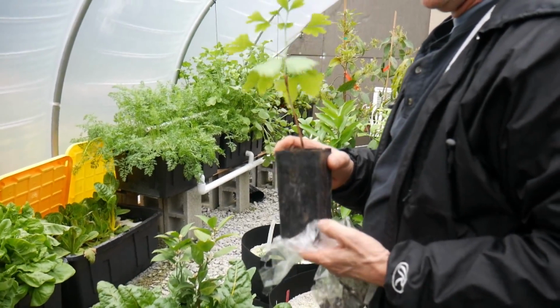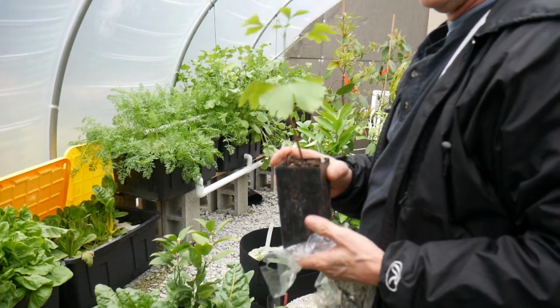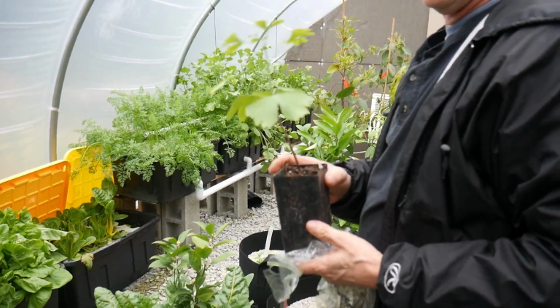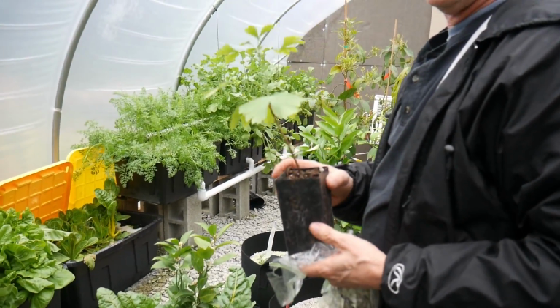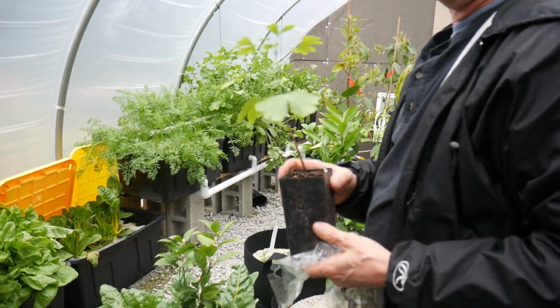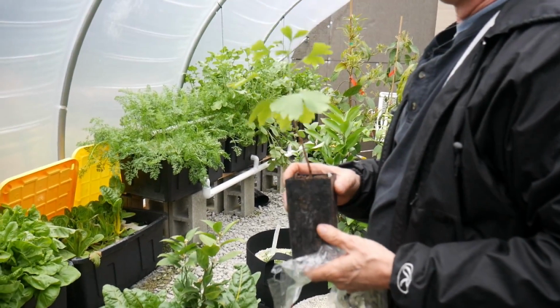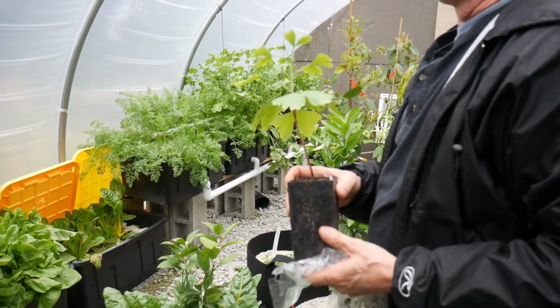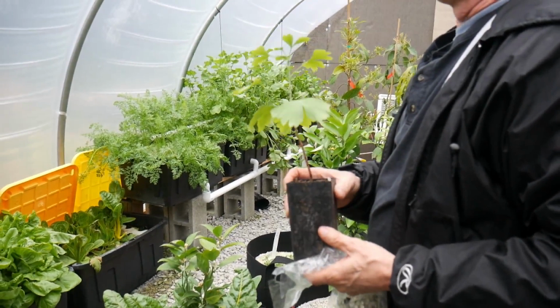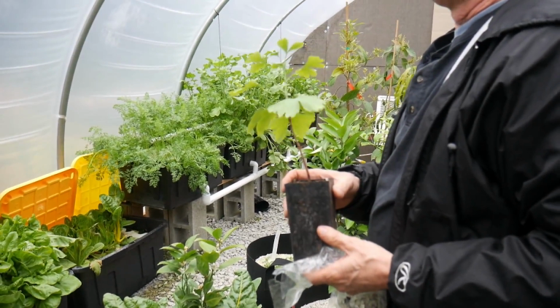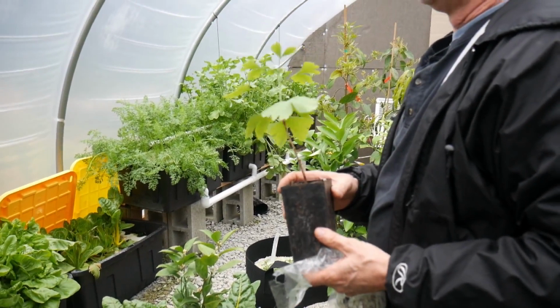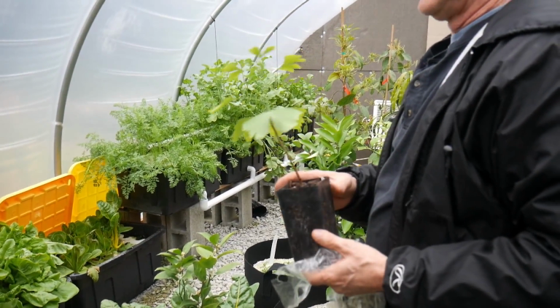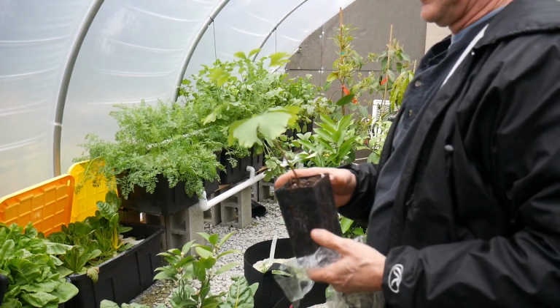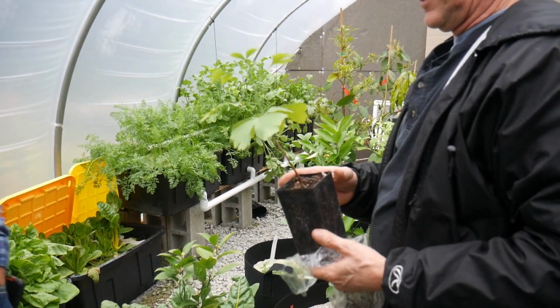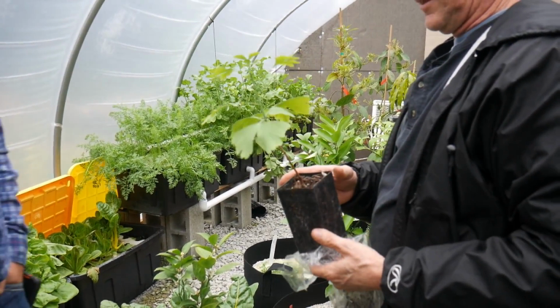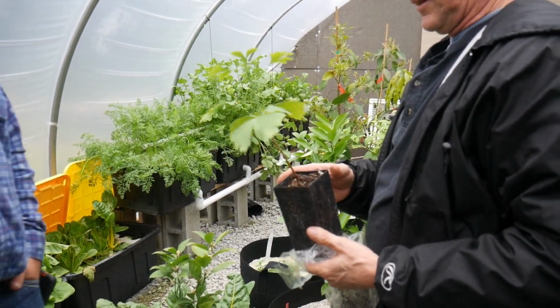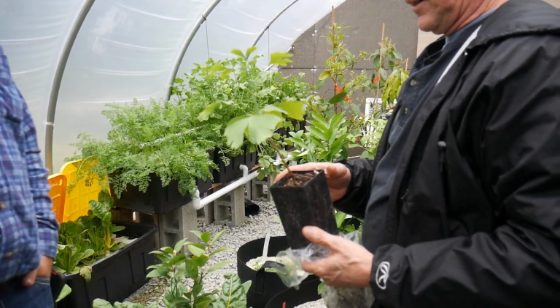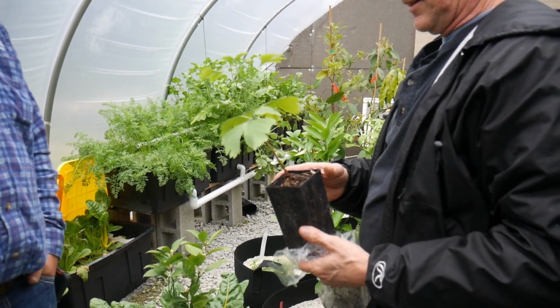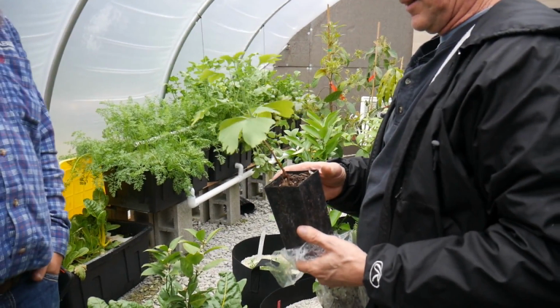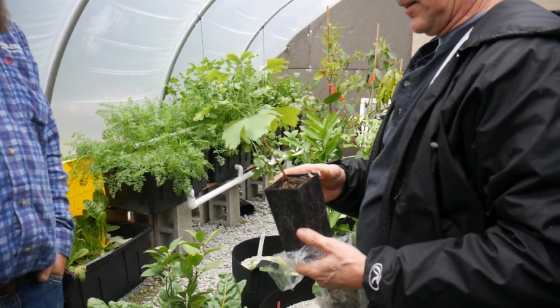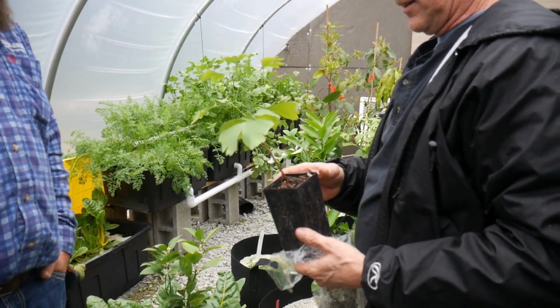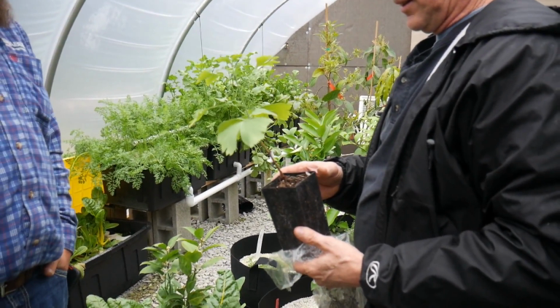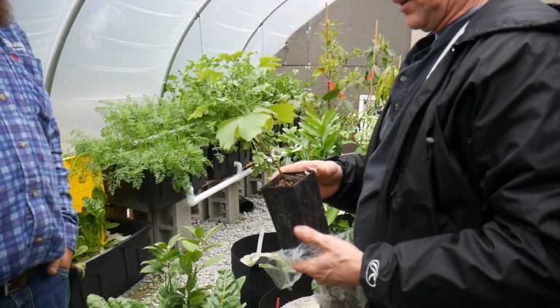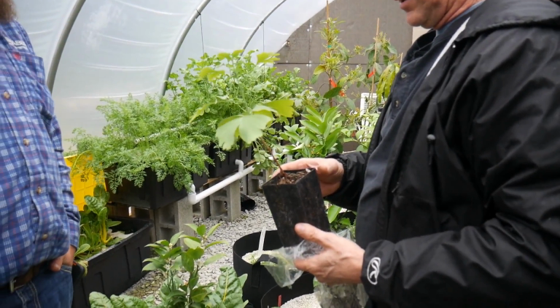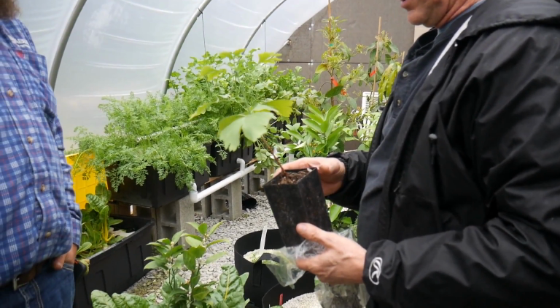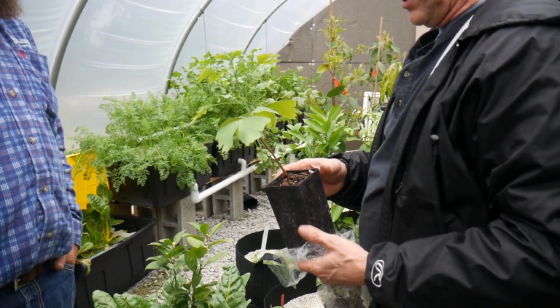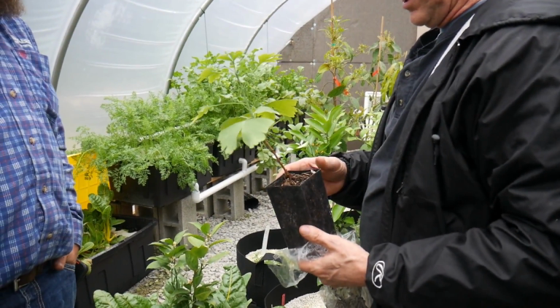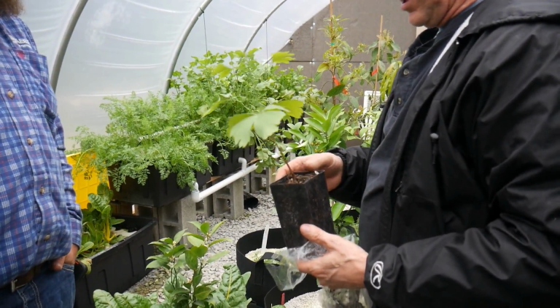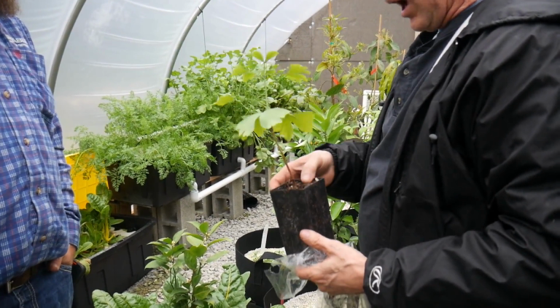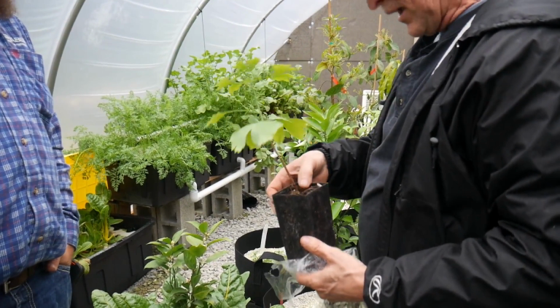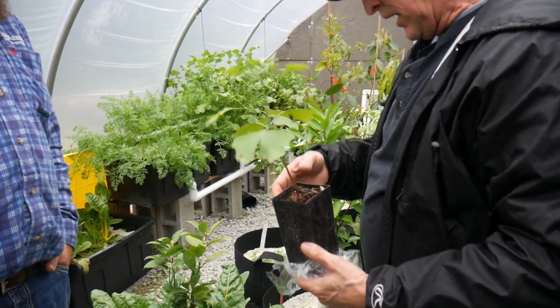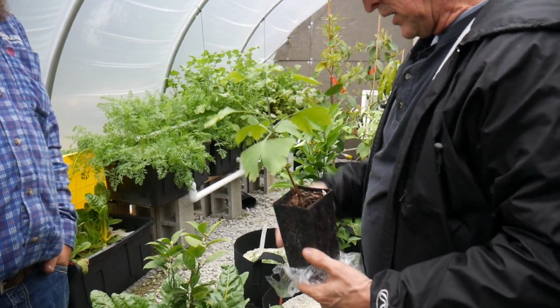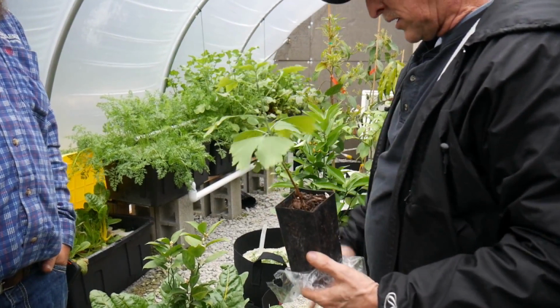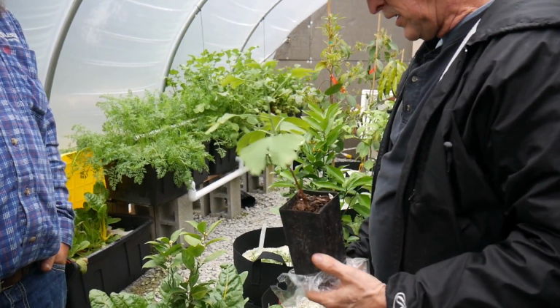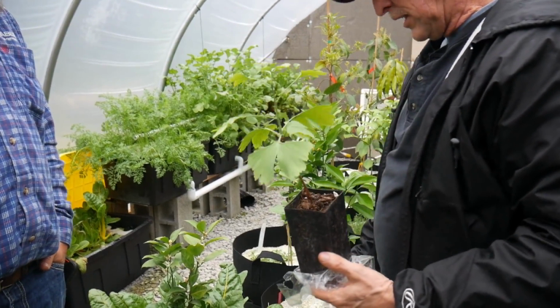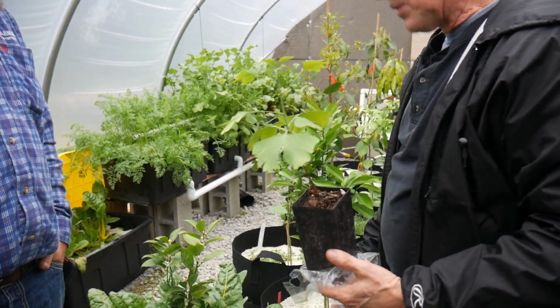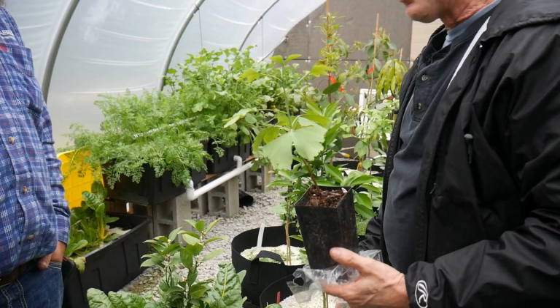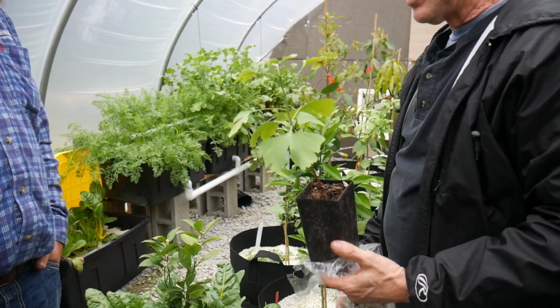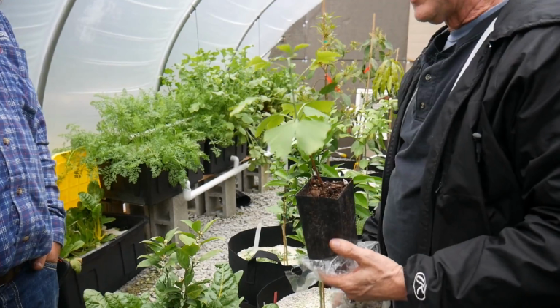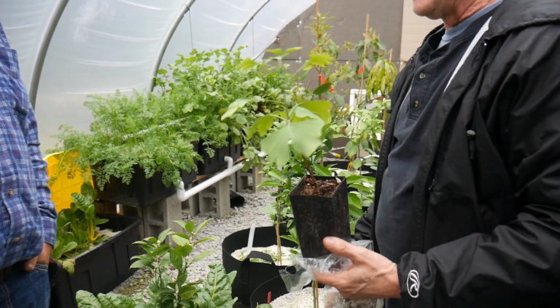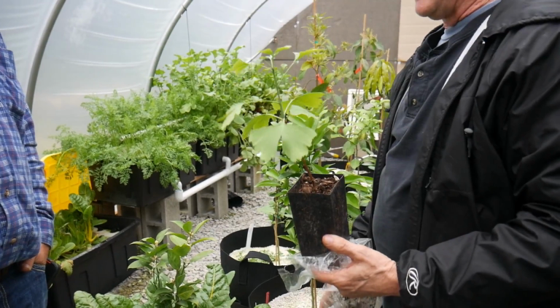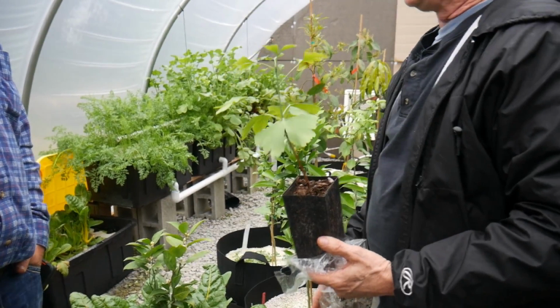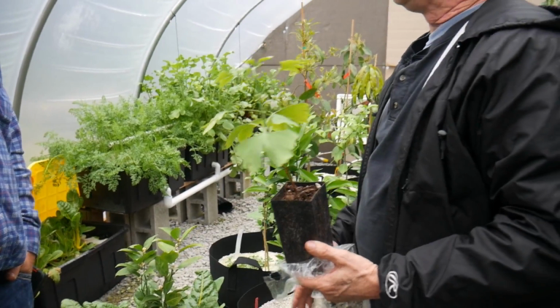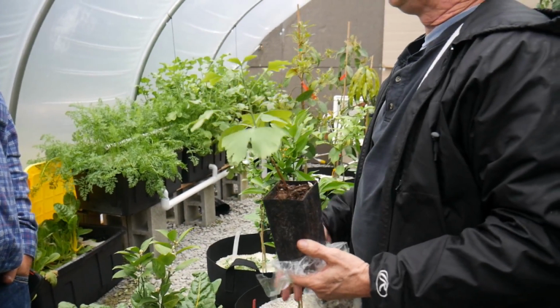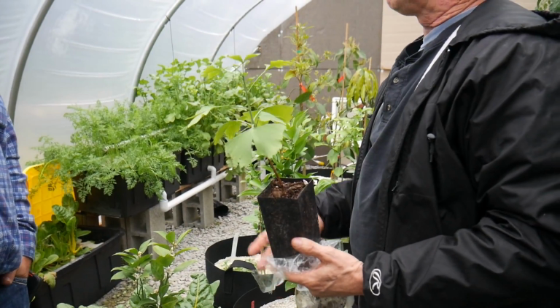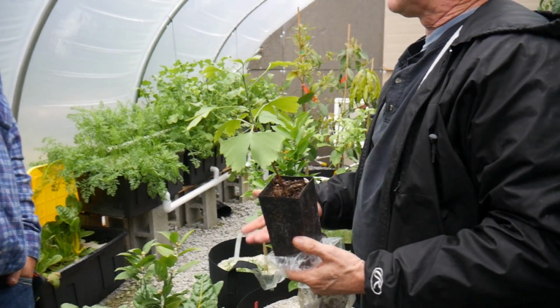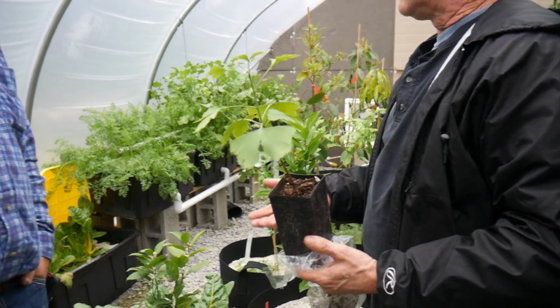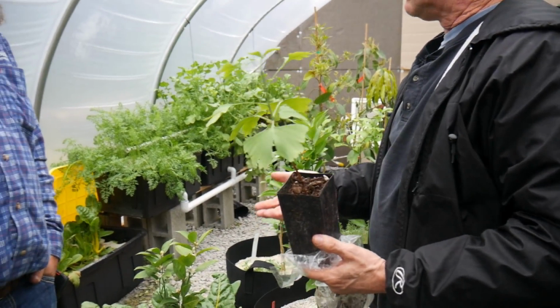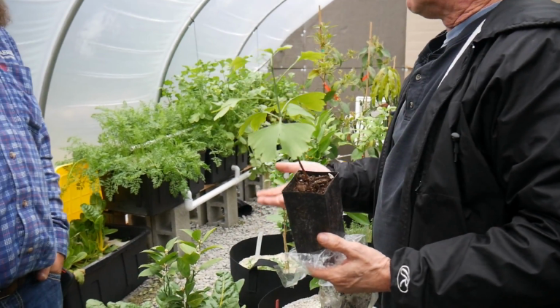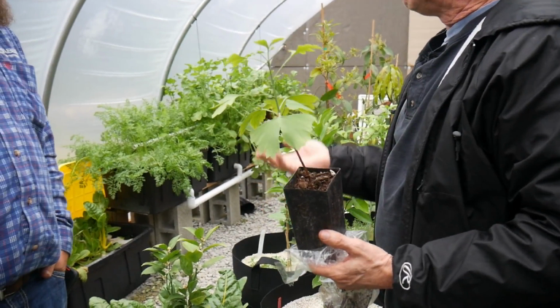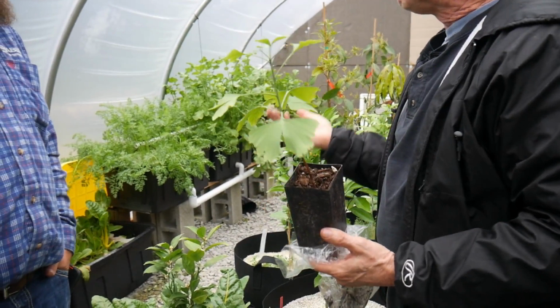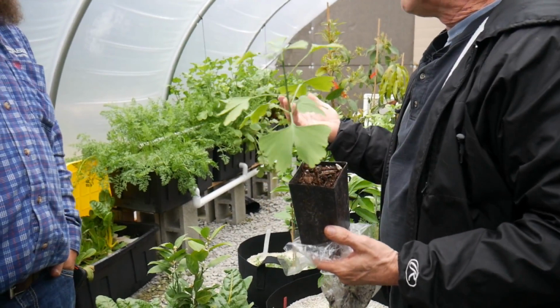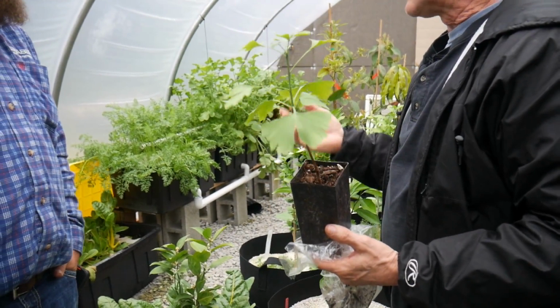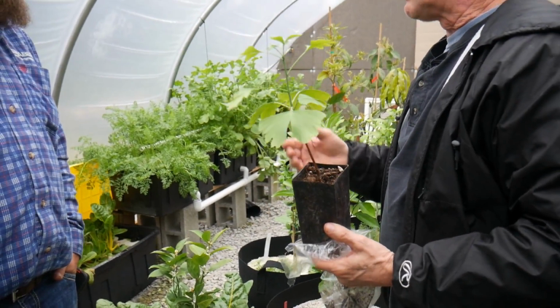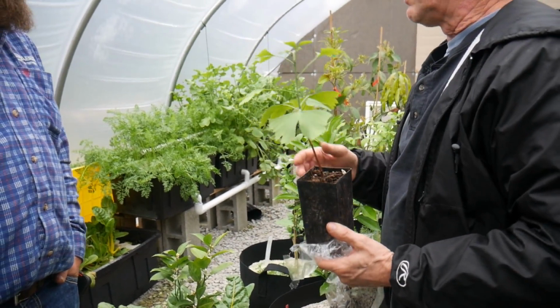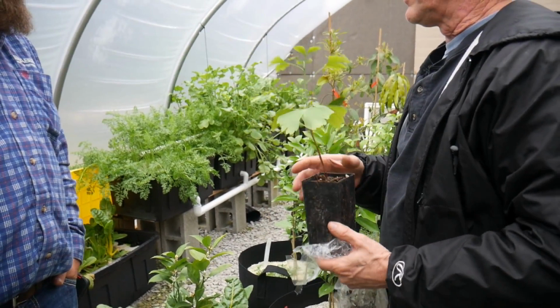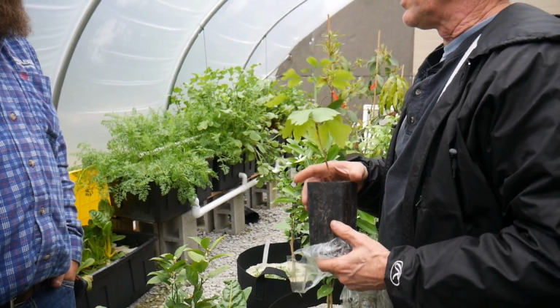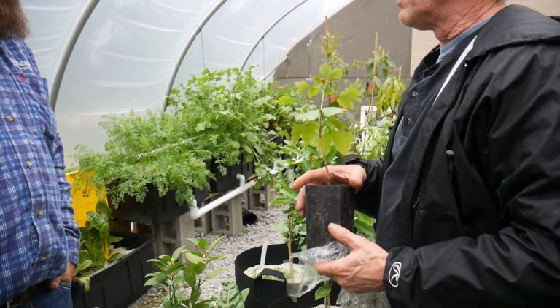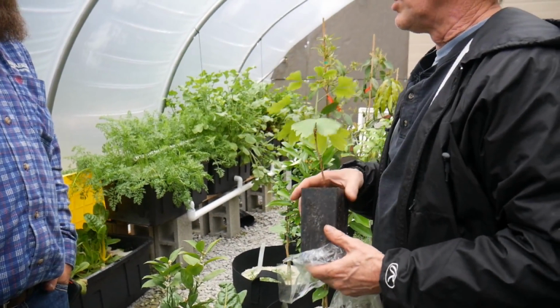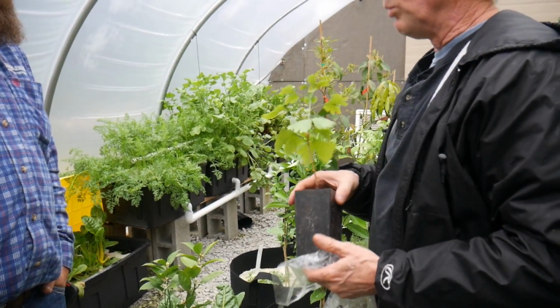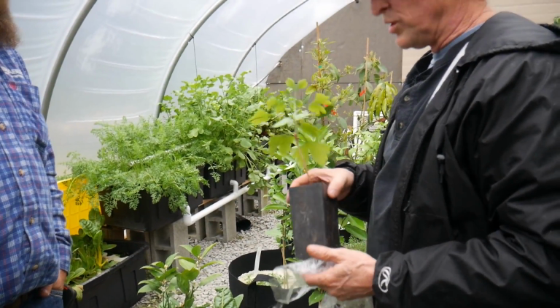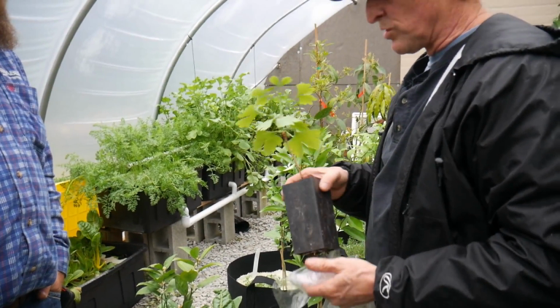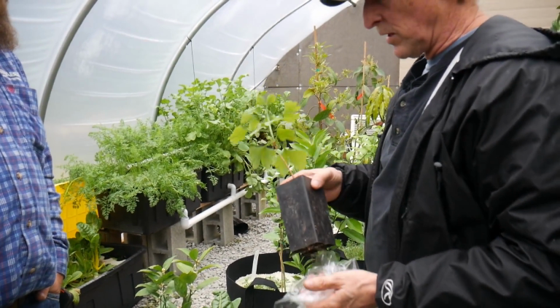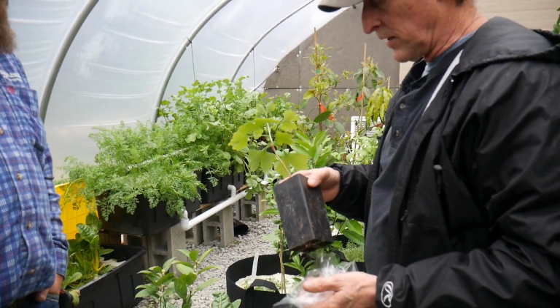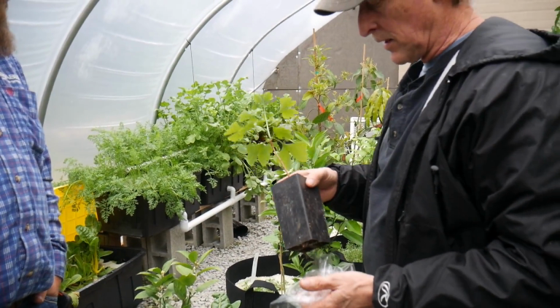So how easy is it to plant in there? You plant the dirt and all in it in the perlite? Yeah, I do it that way so you don't mess around with the roots or anything.